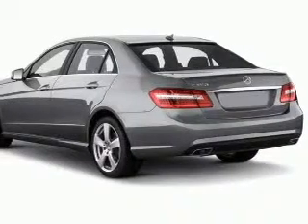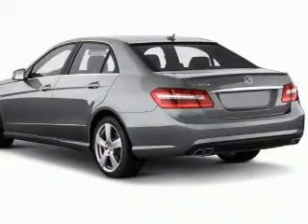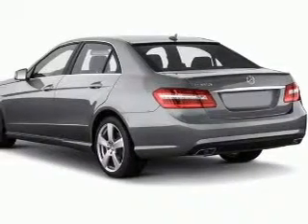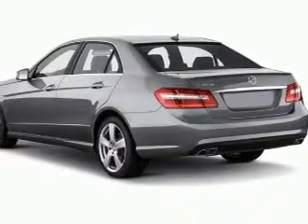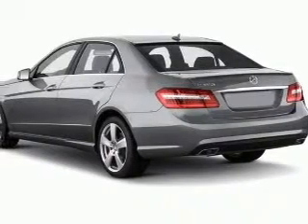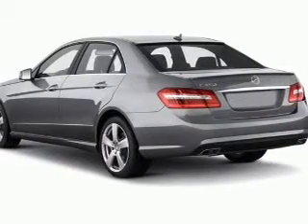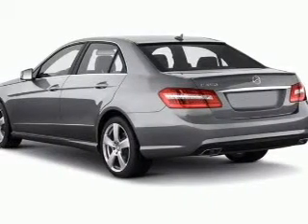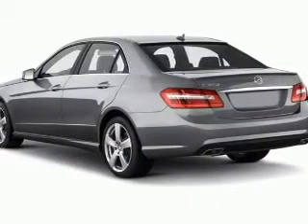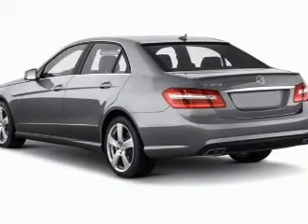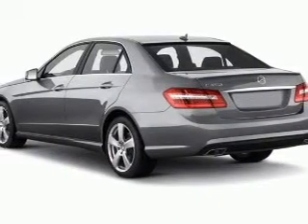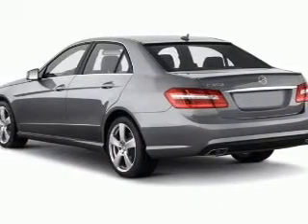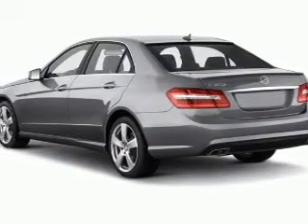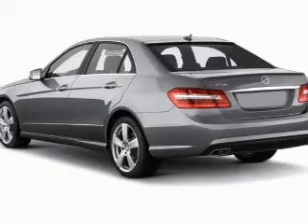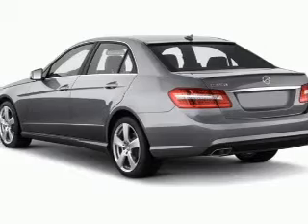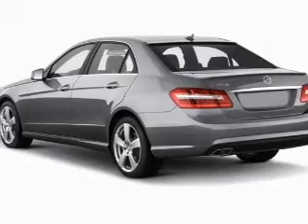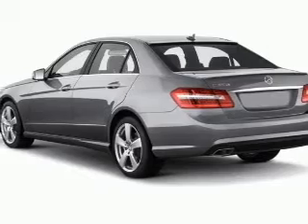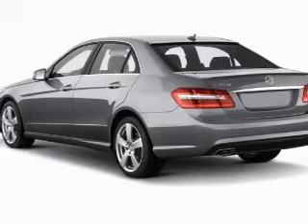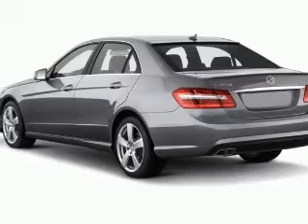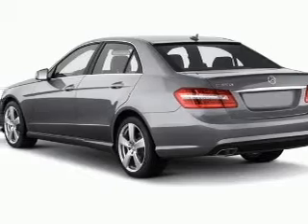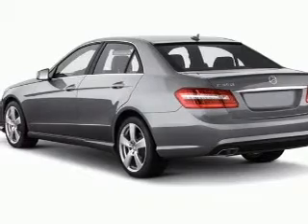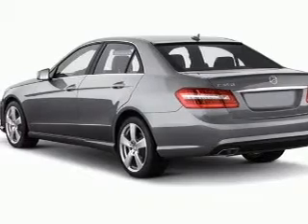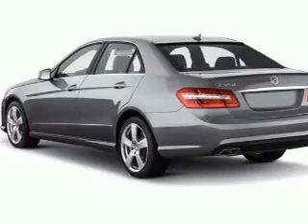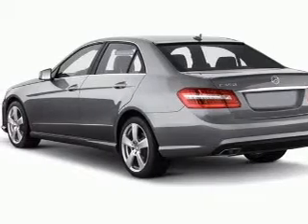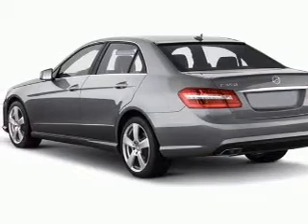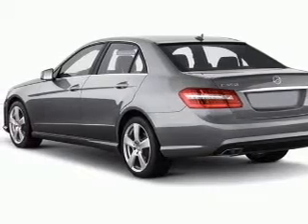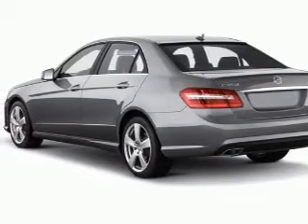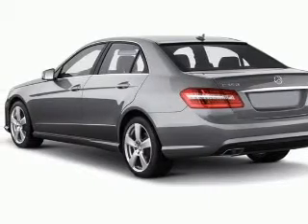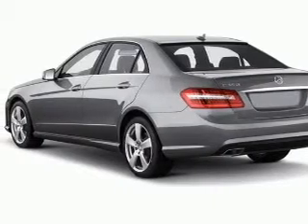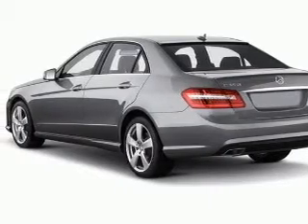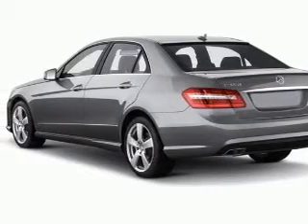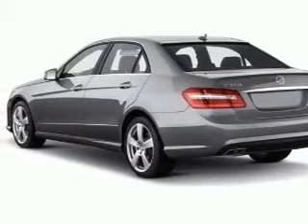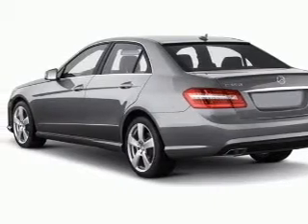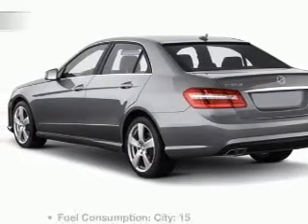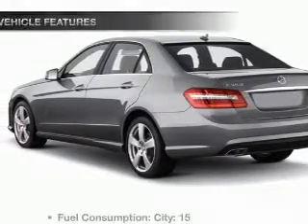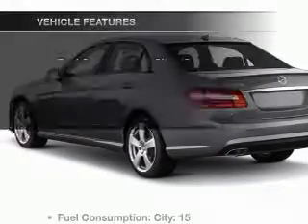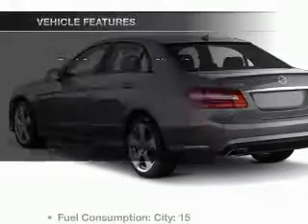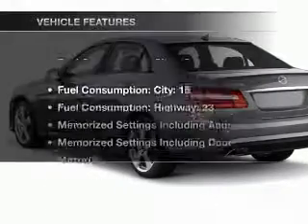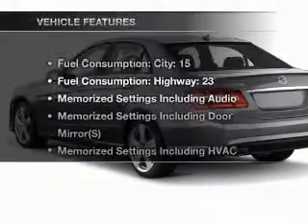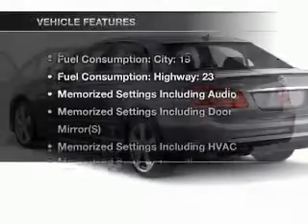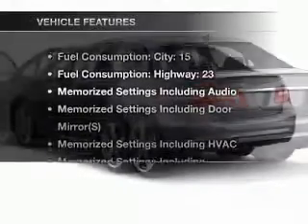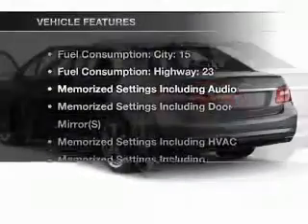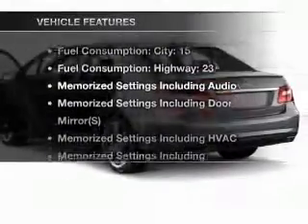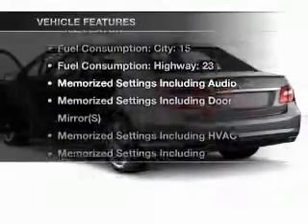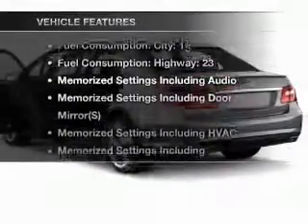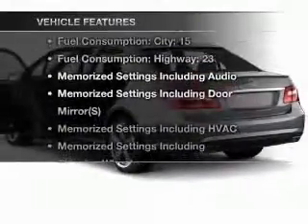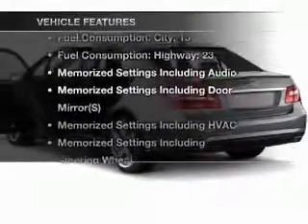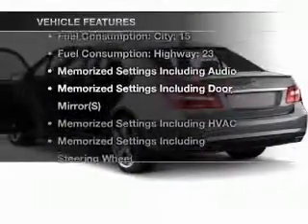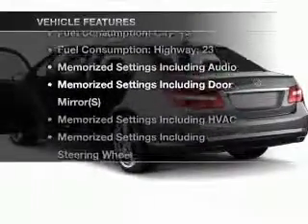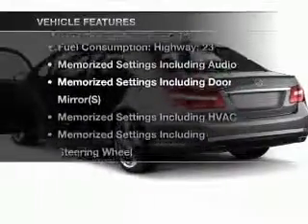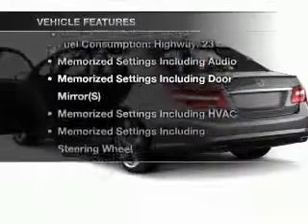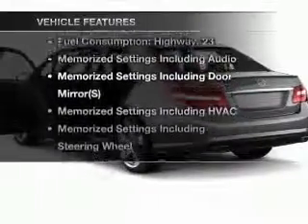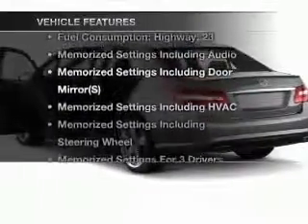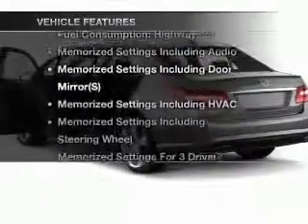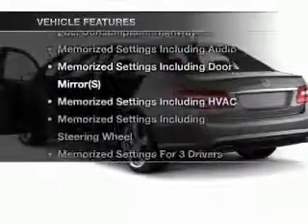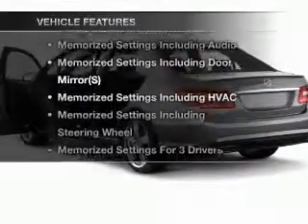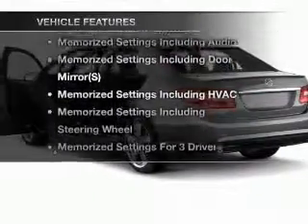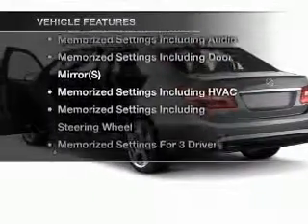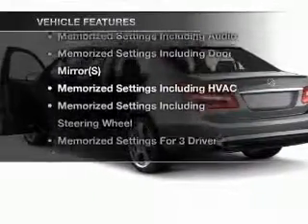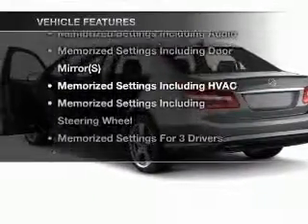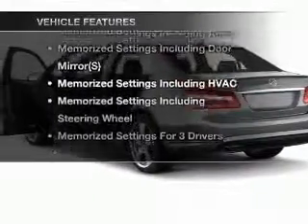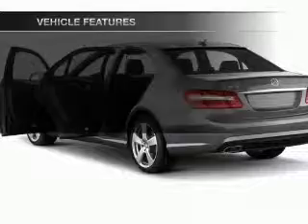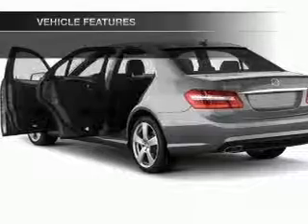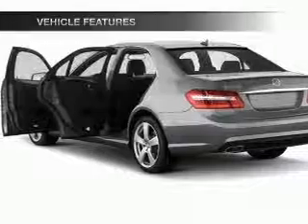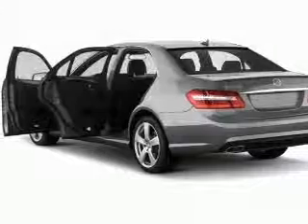Let the sun shine in with a sunroof. Pamper yourself with memory settings. Plus, enjoy these notable features that are included in this vehicle.